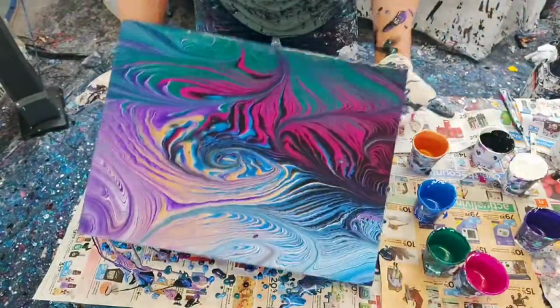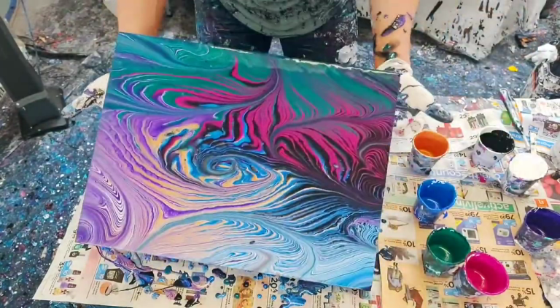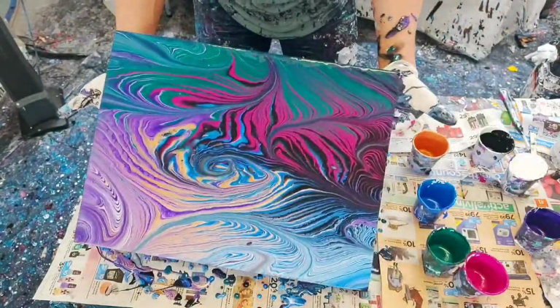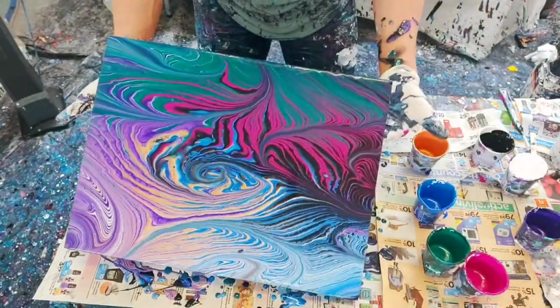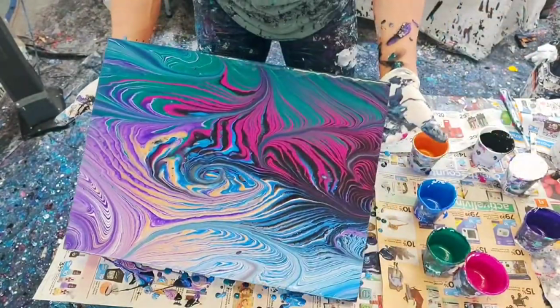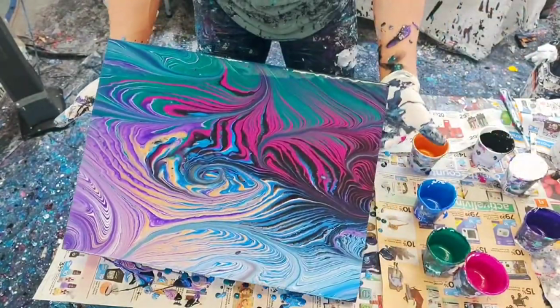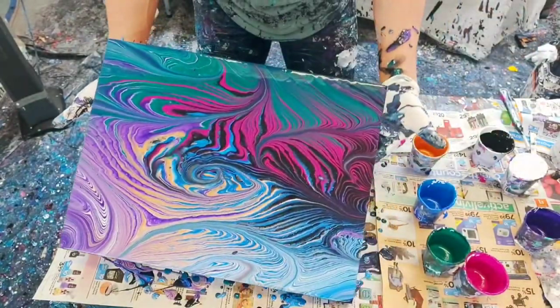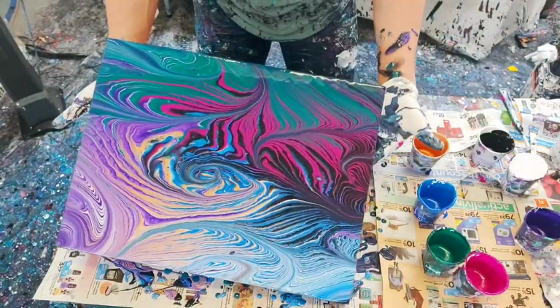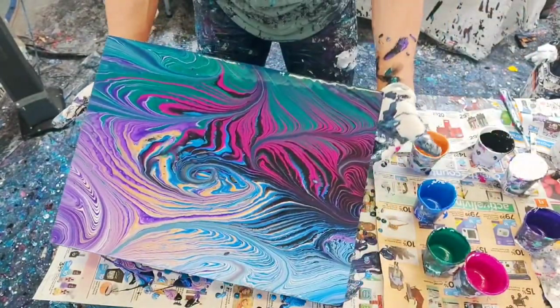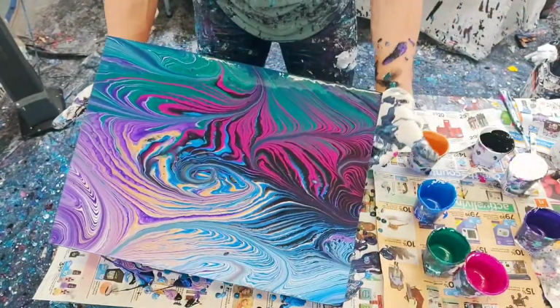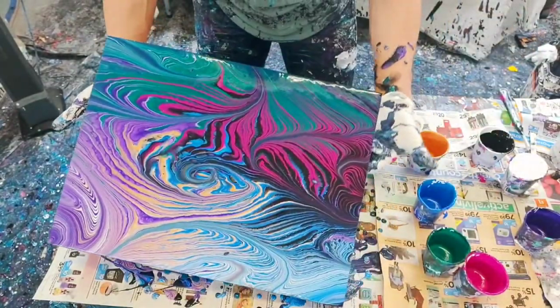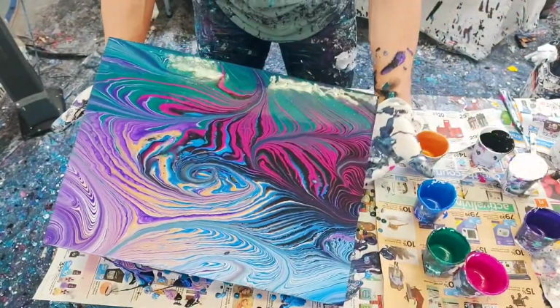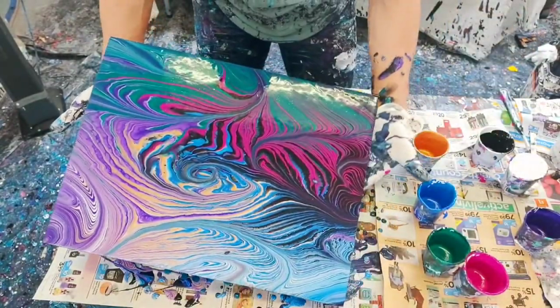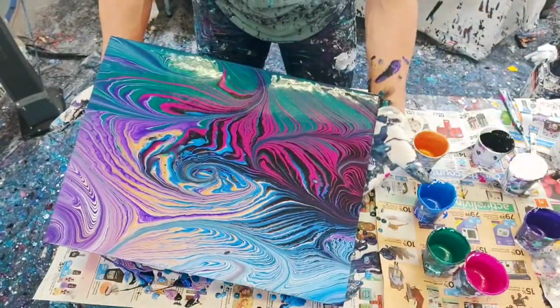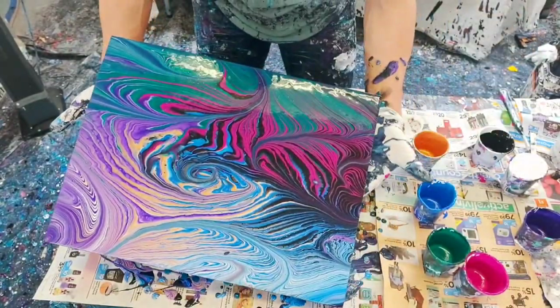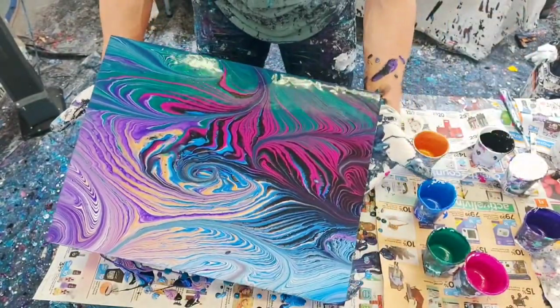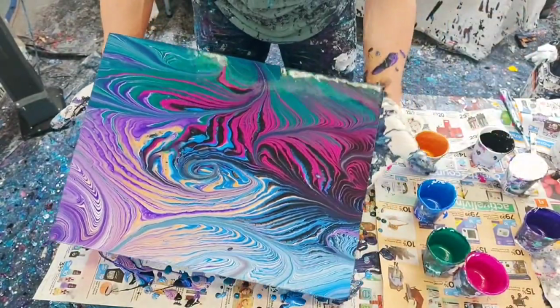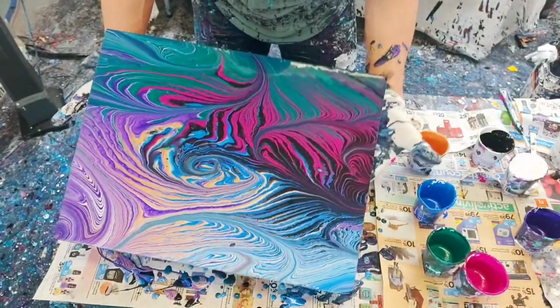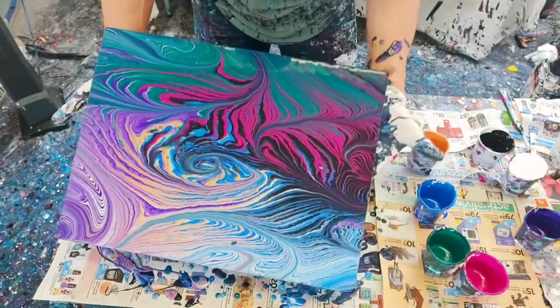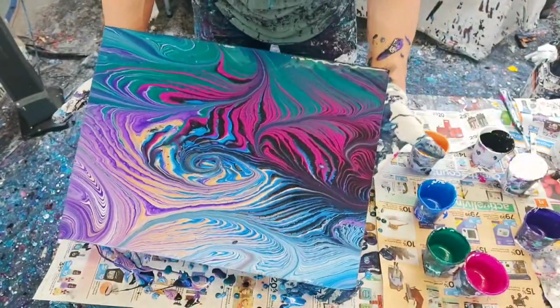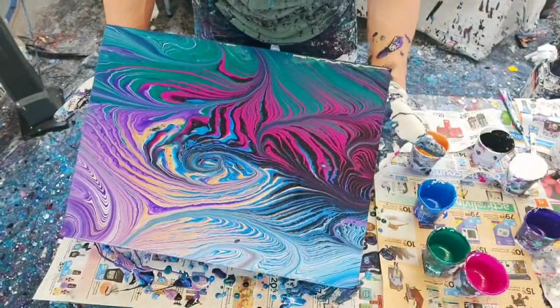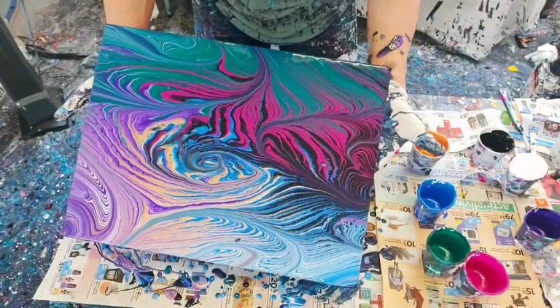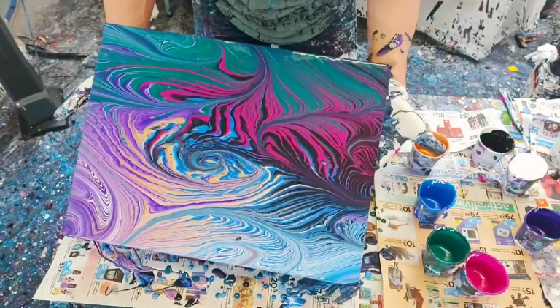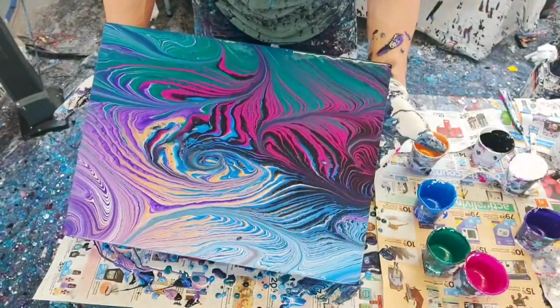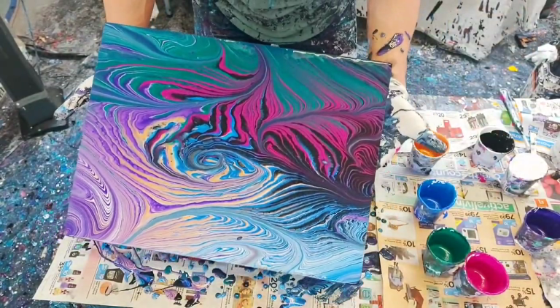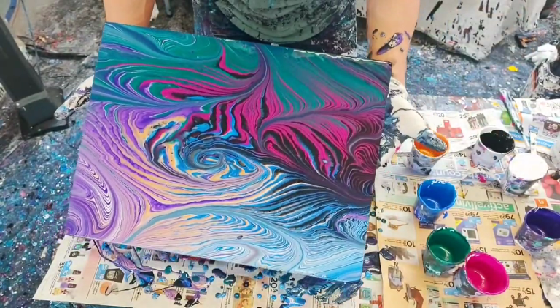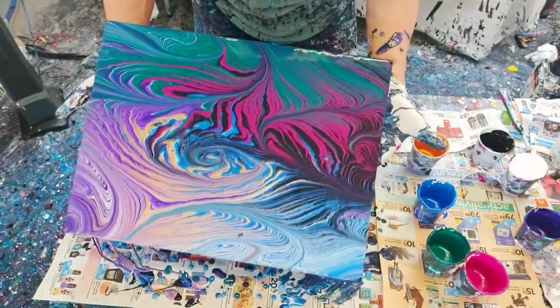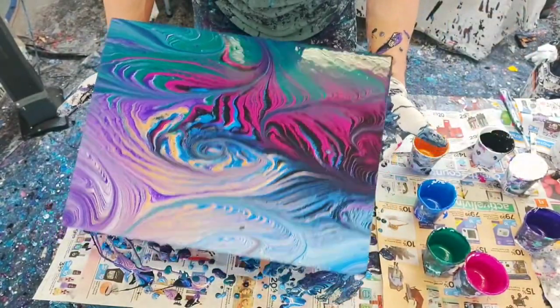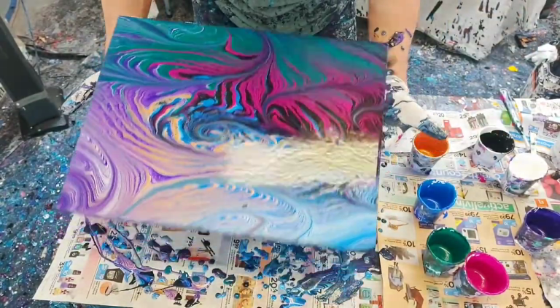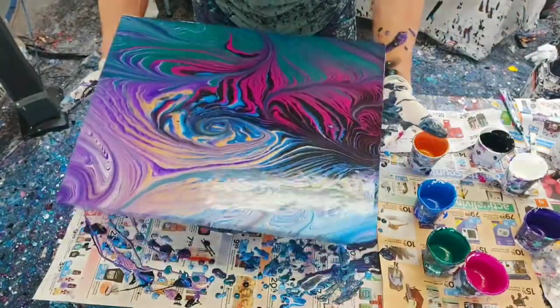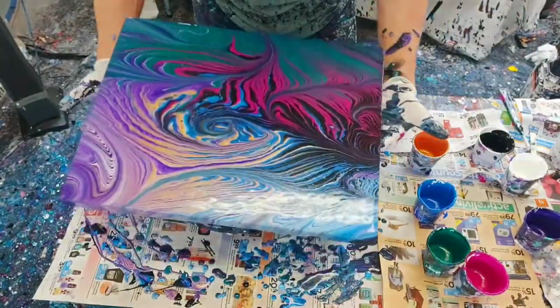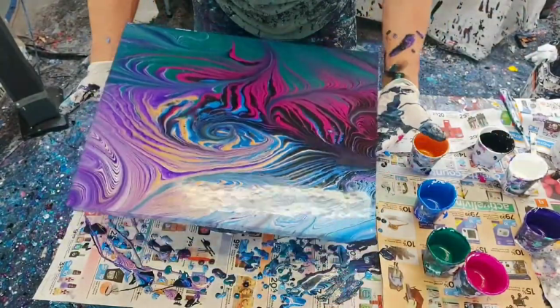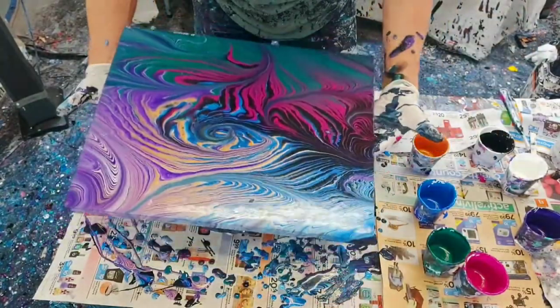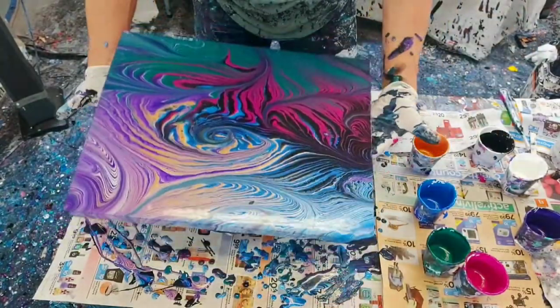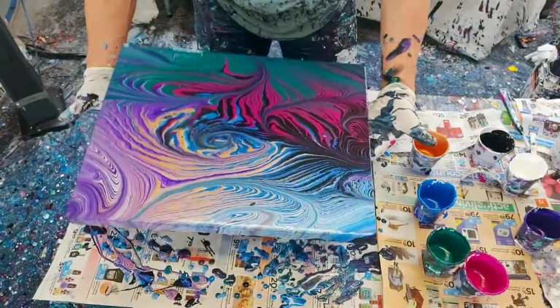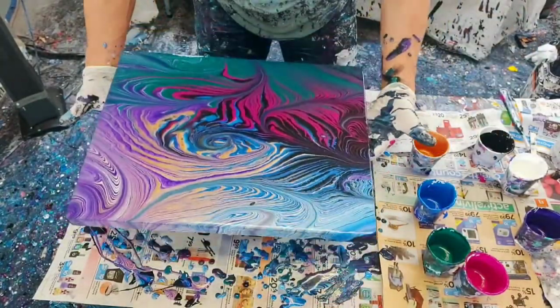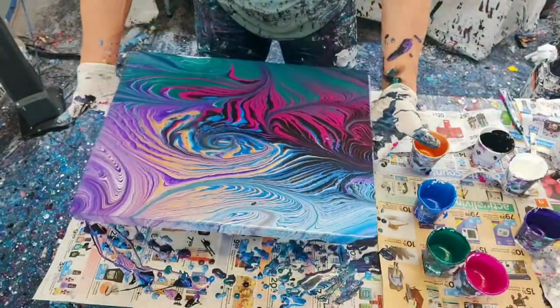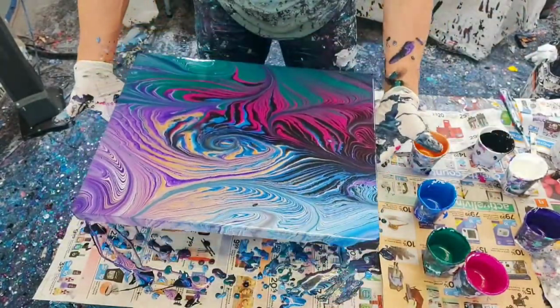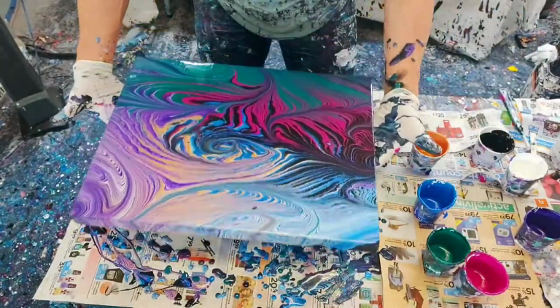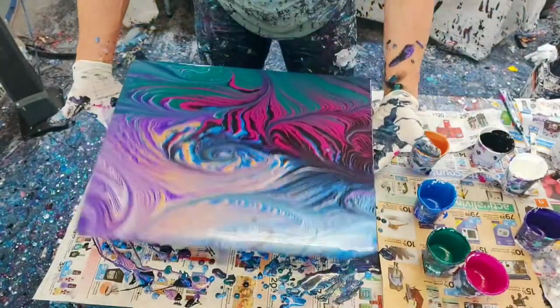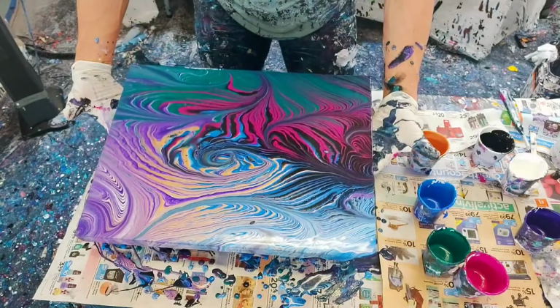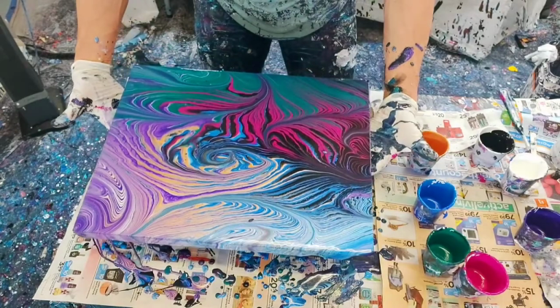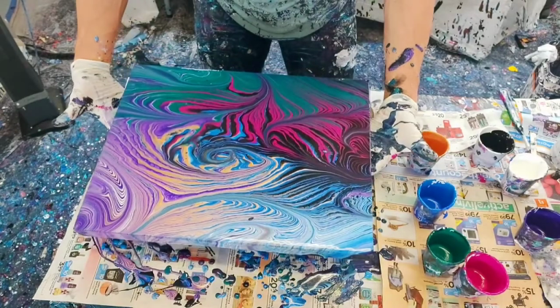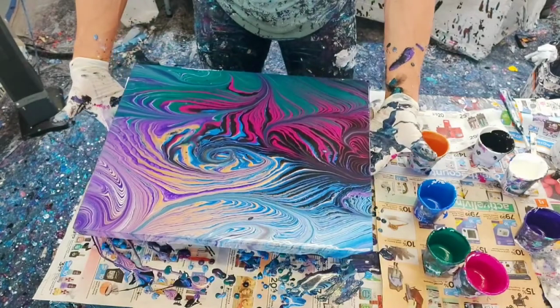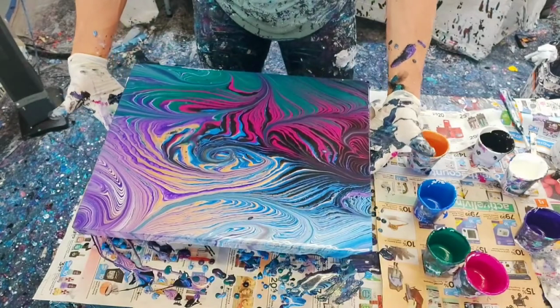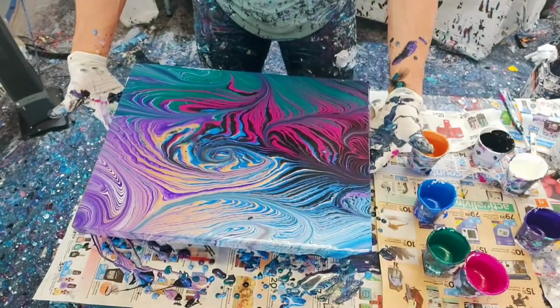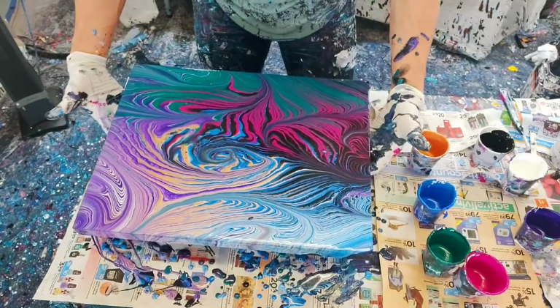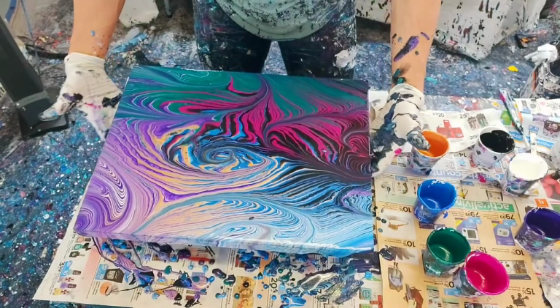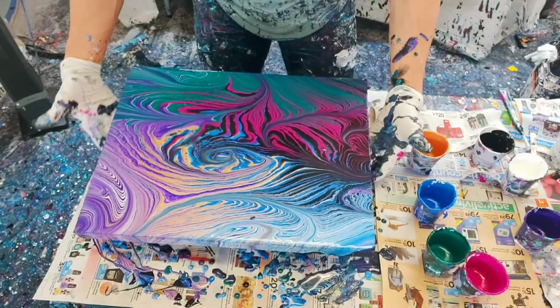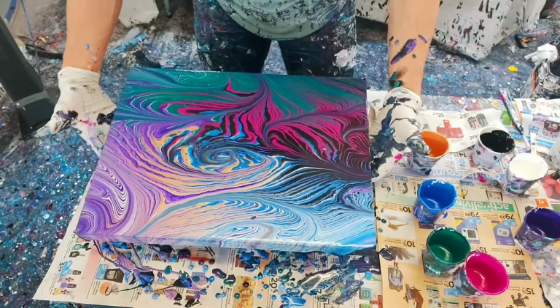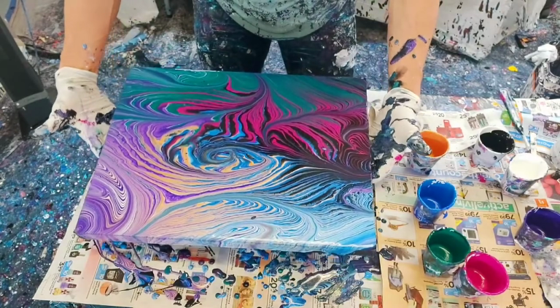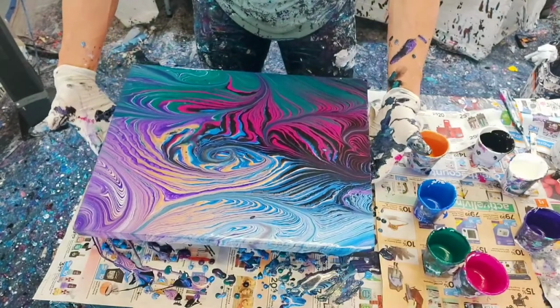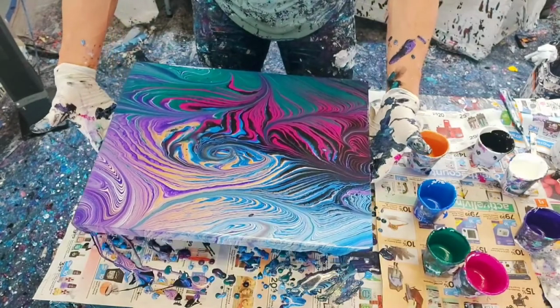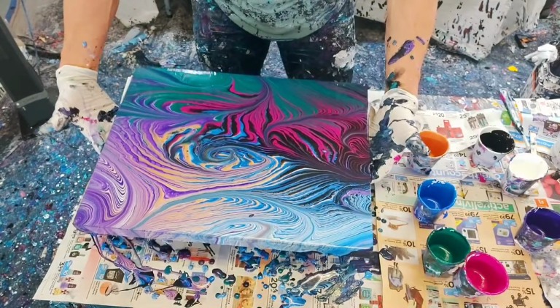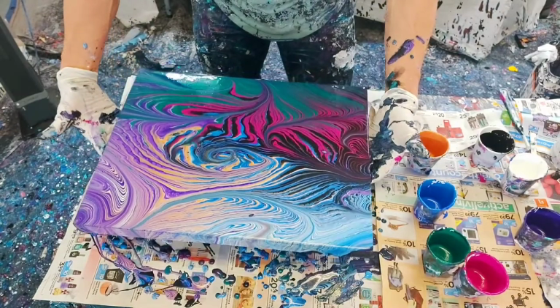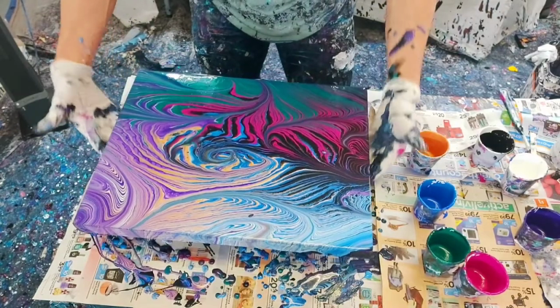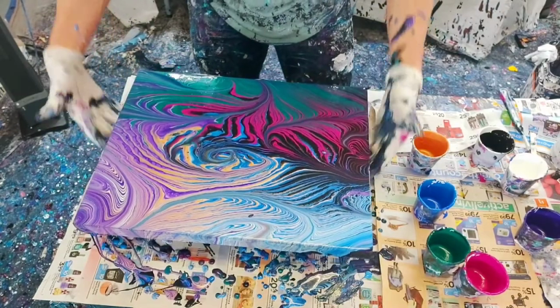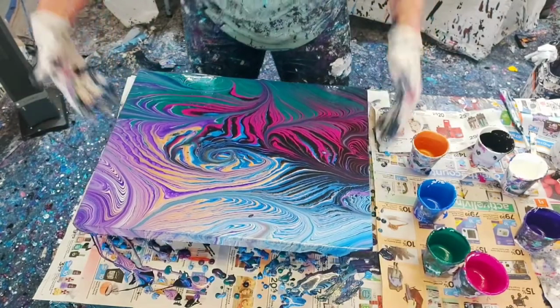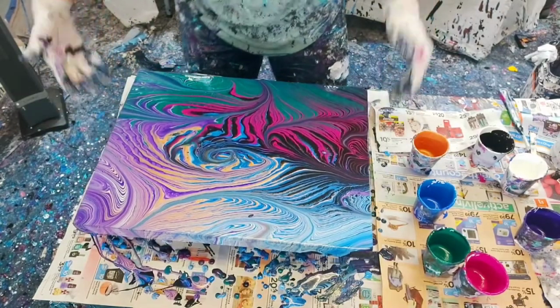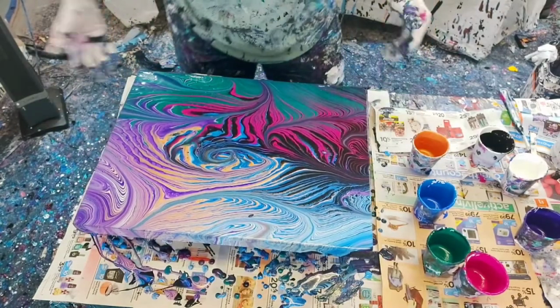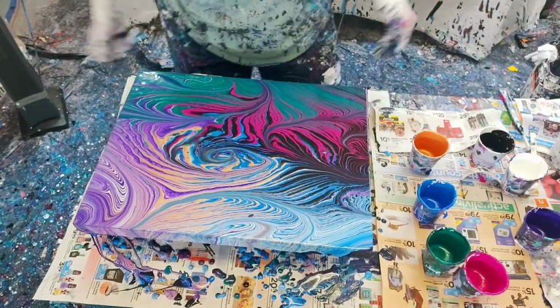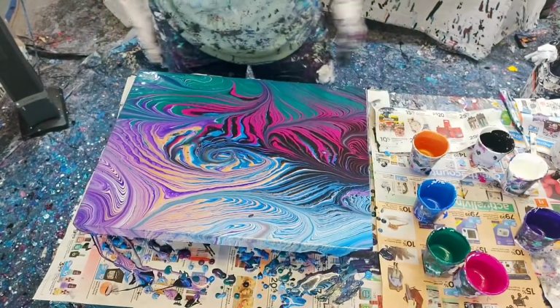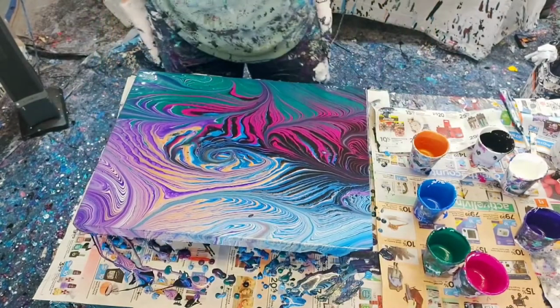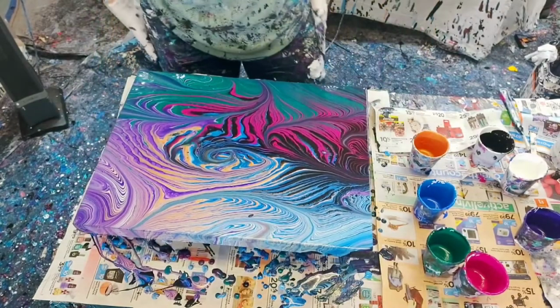I really like this green and magenta. Well, that turned out pretty awesome — not what I was expecting at all, but I'm glad I tried that.